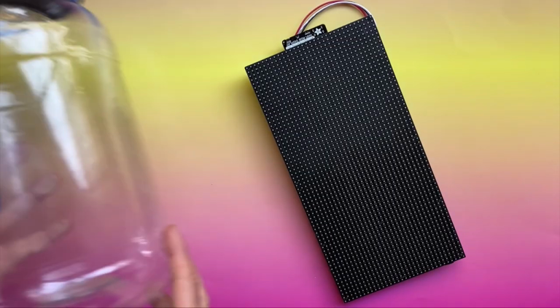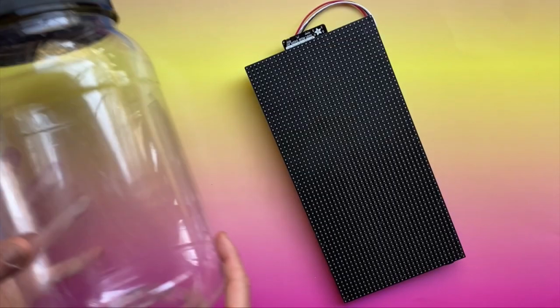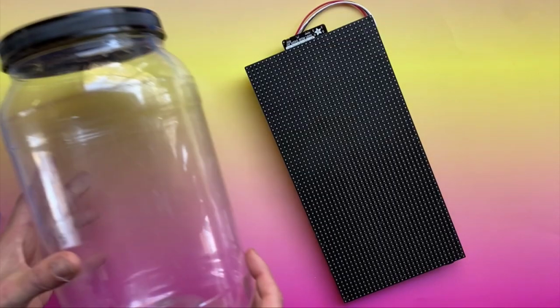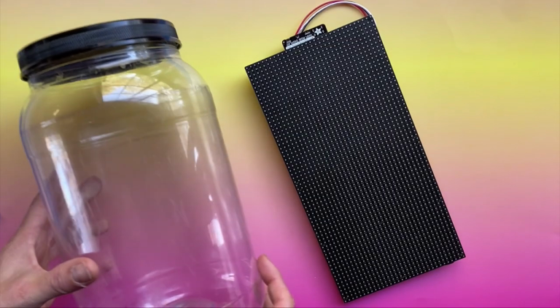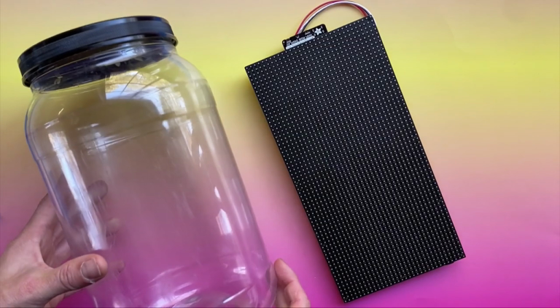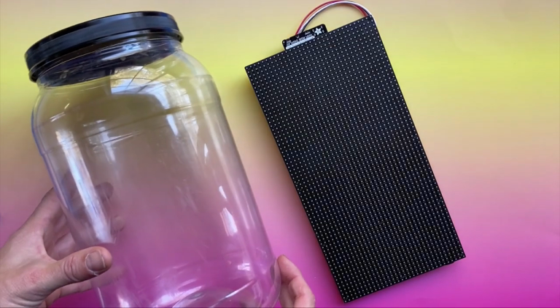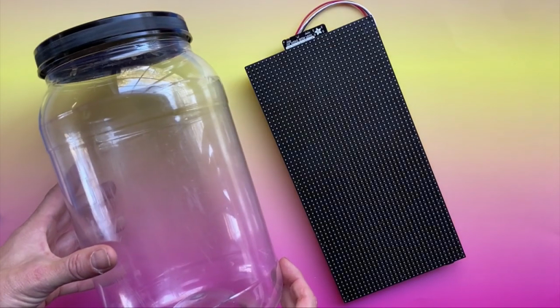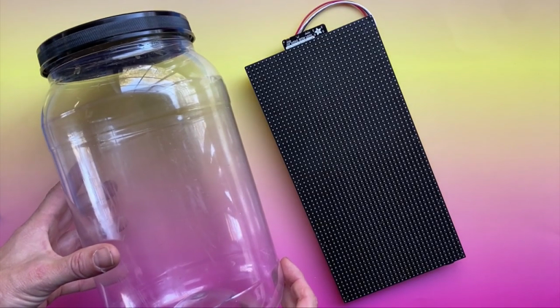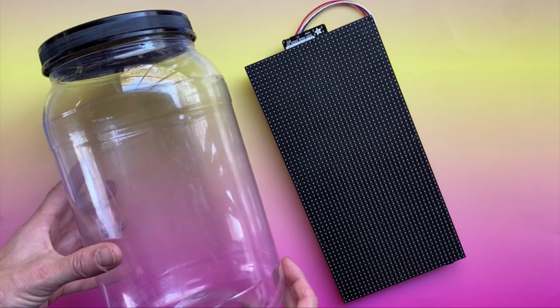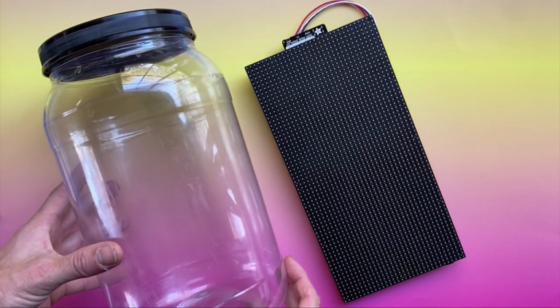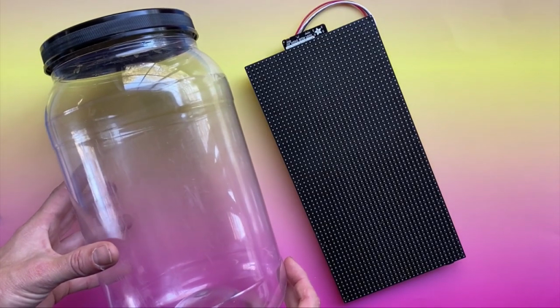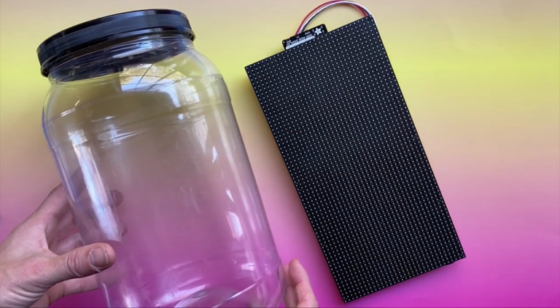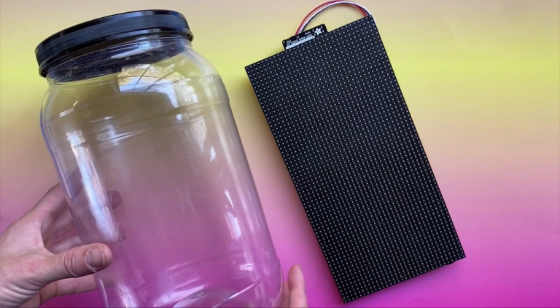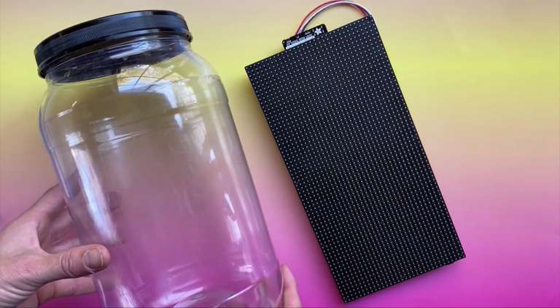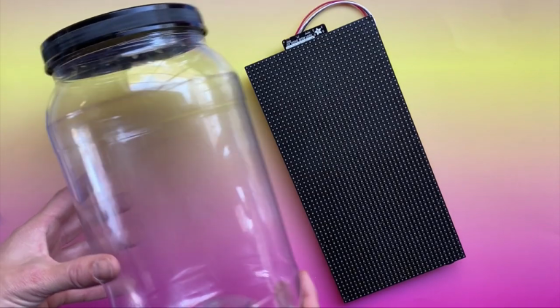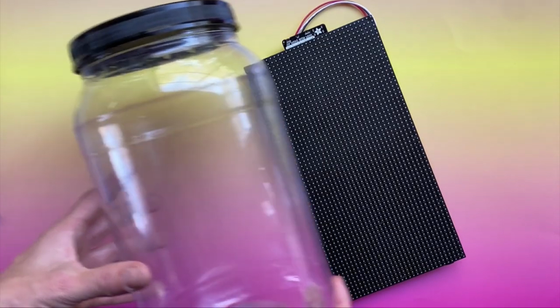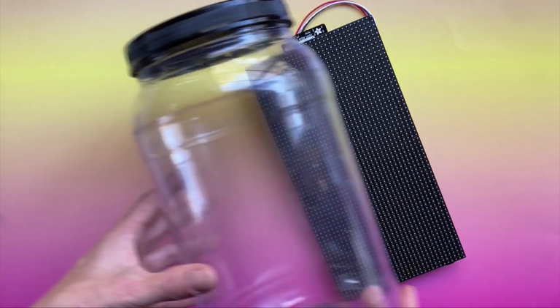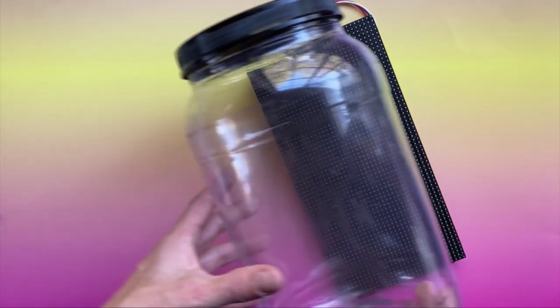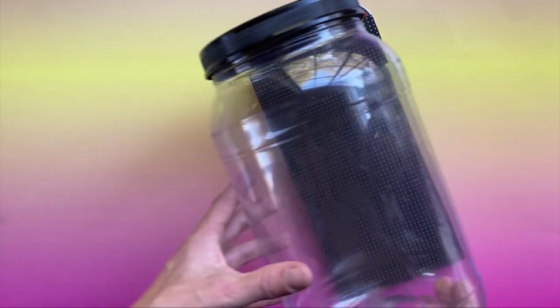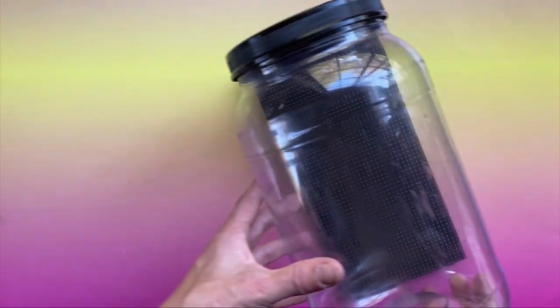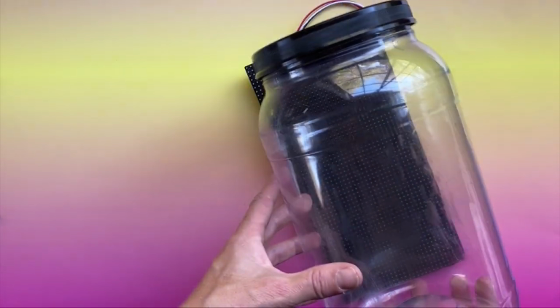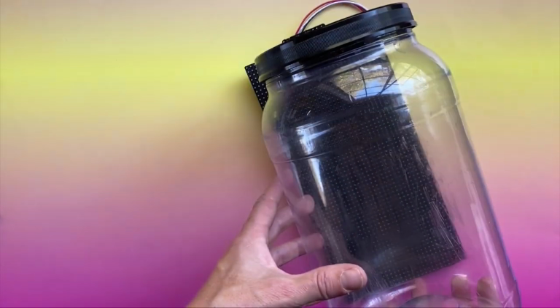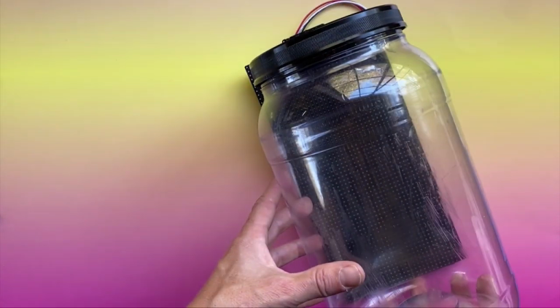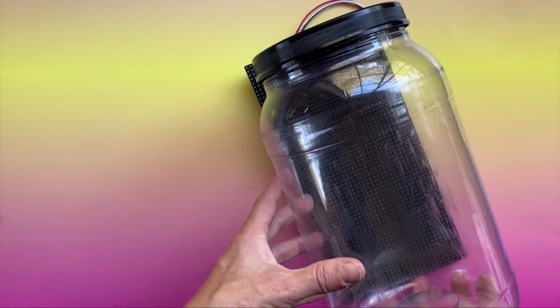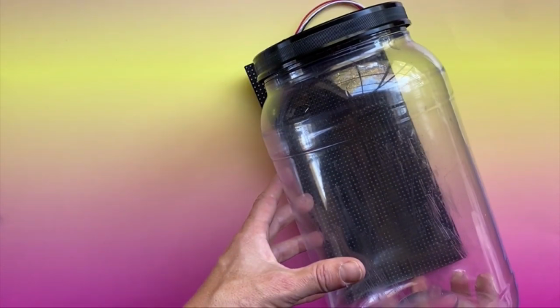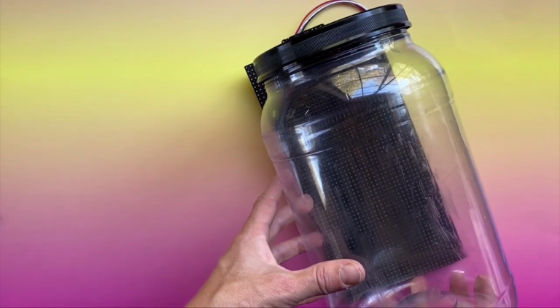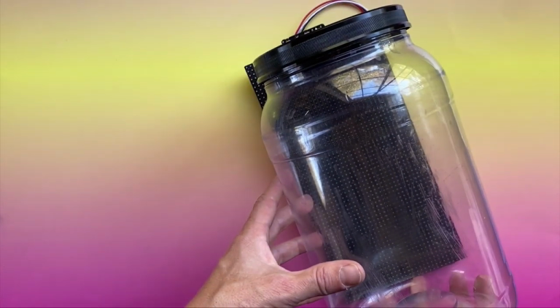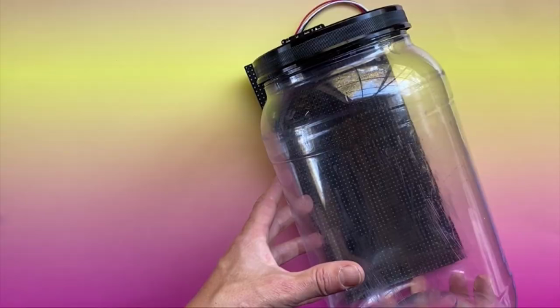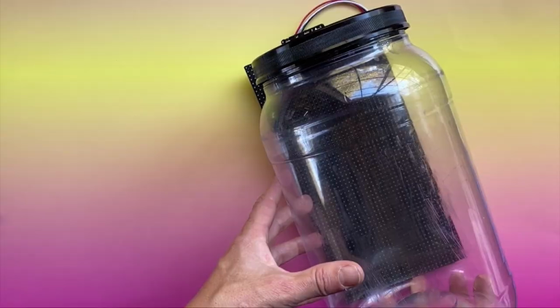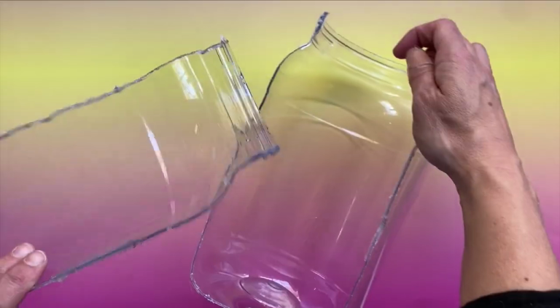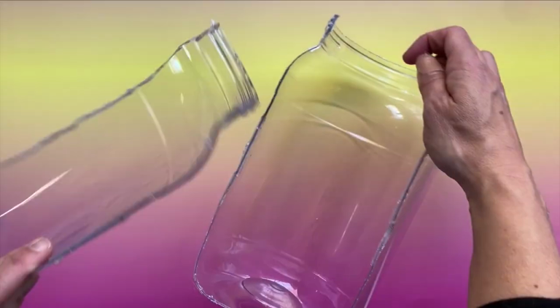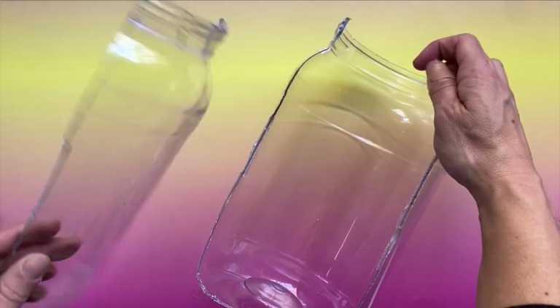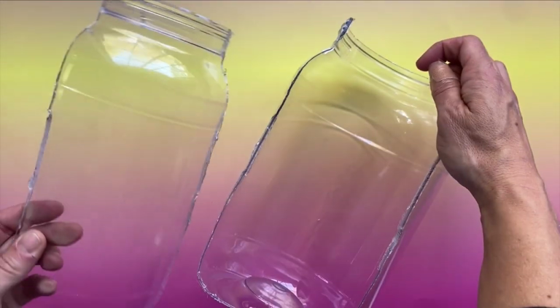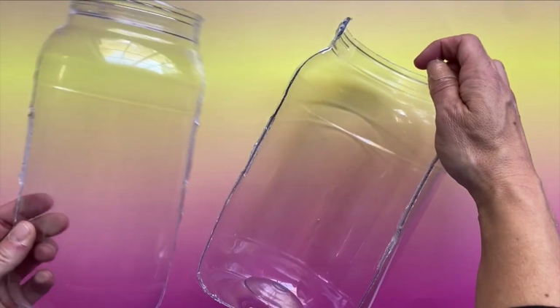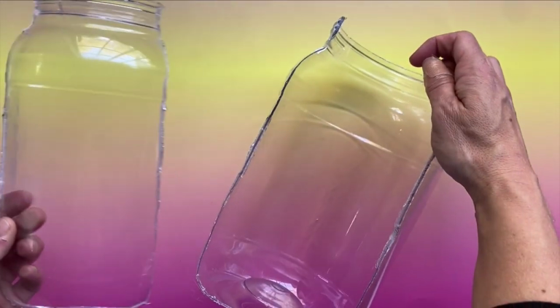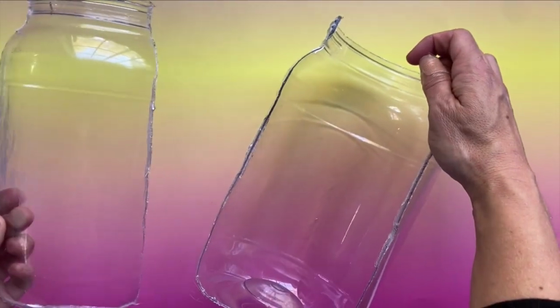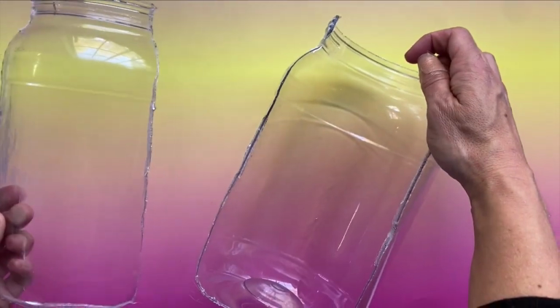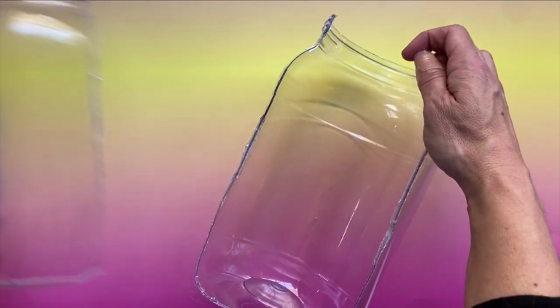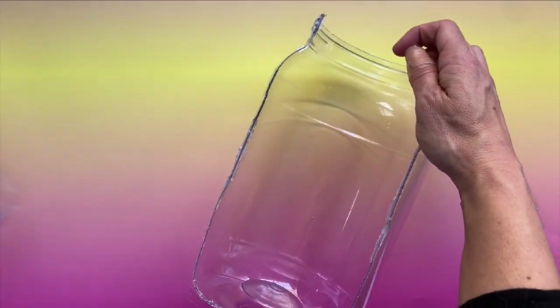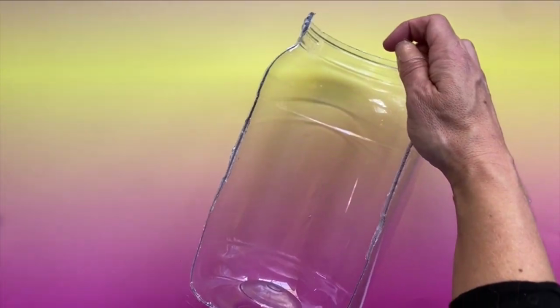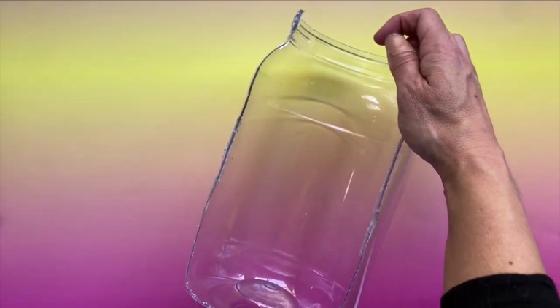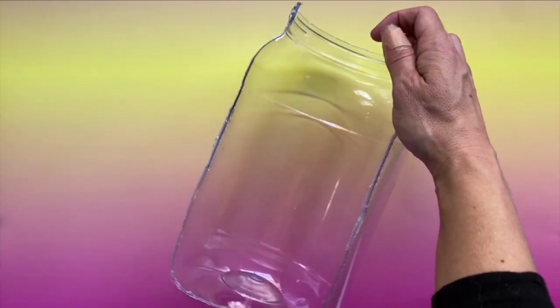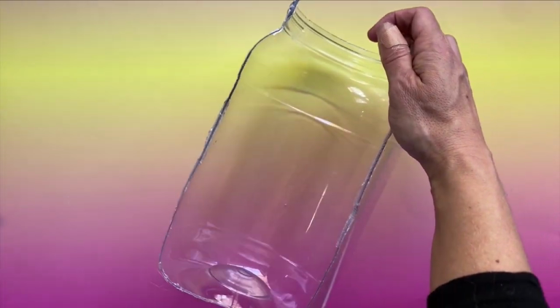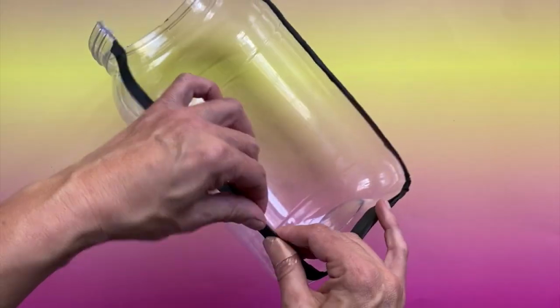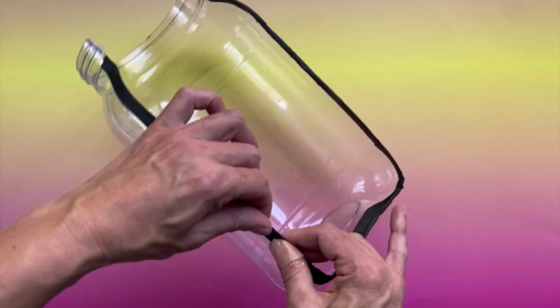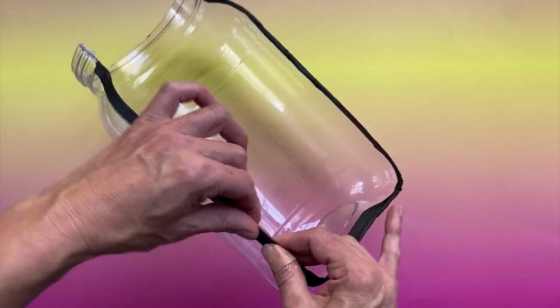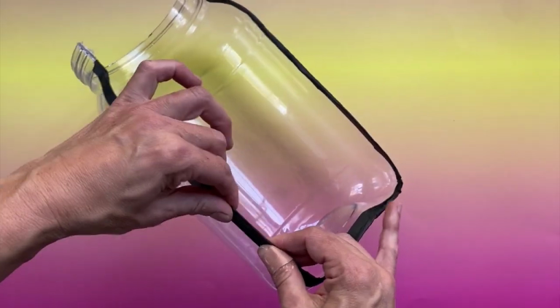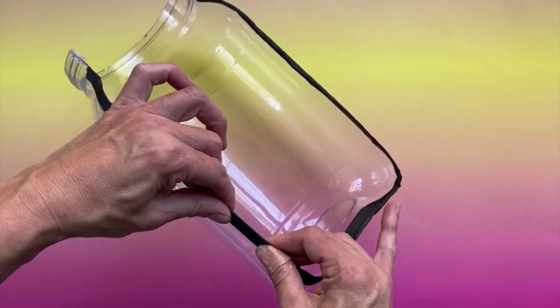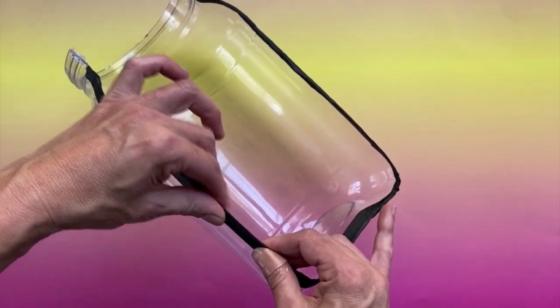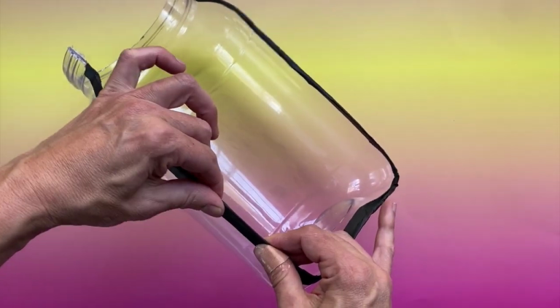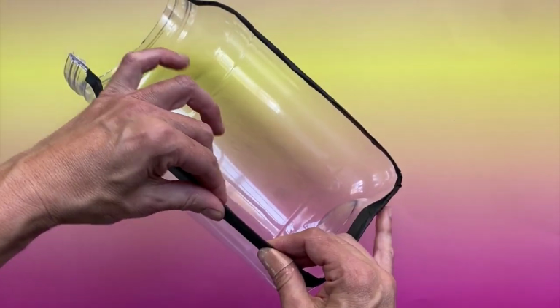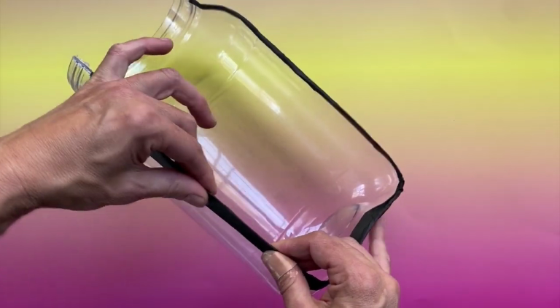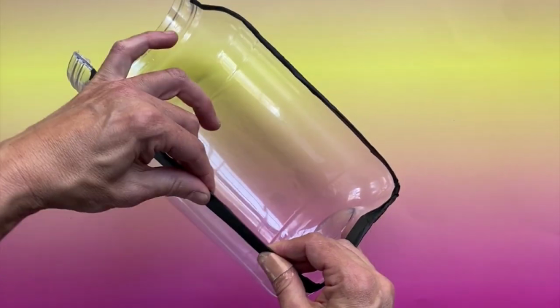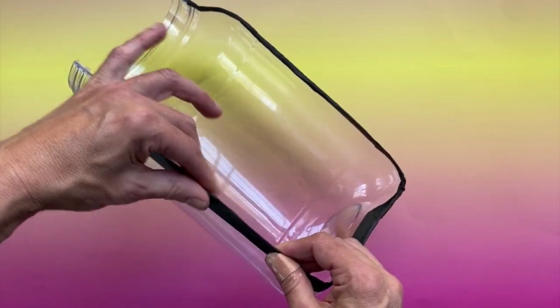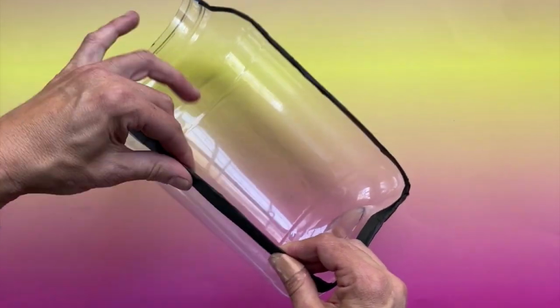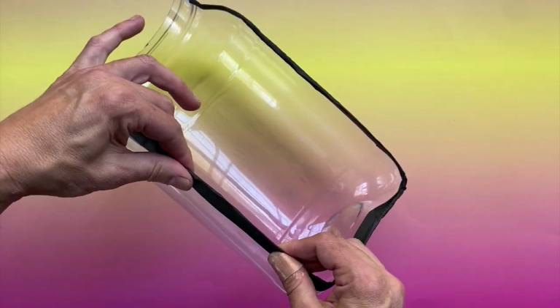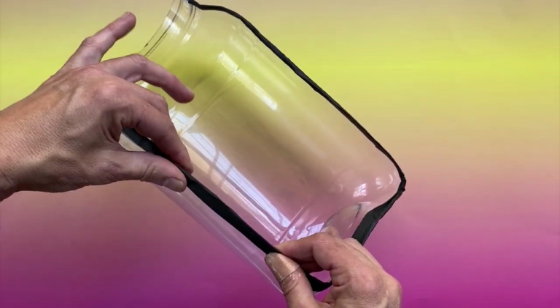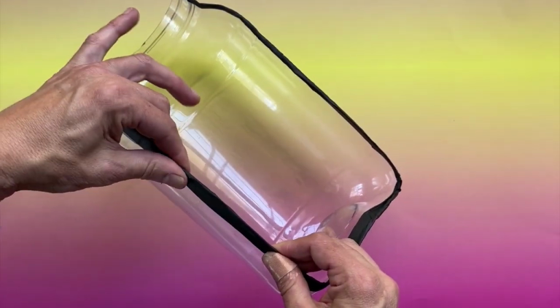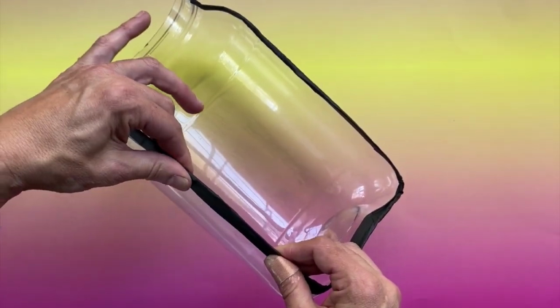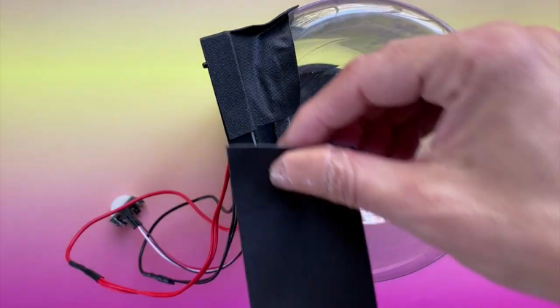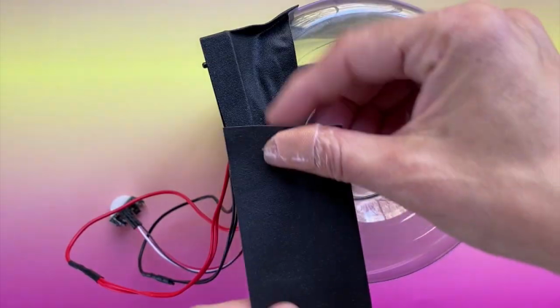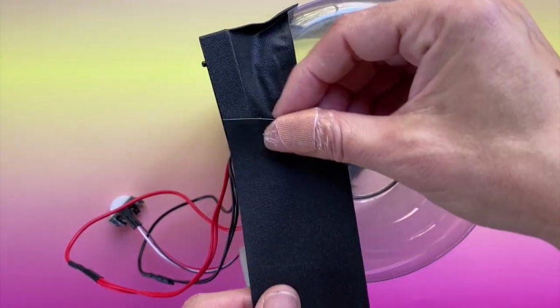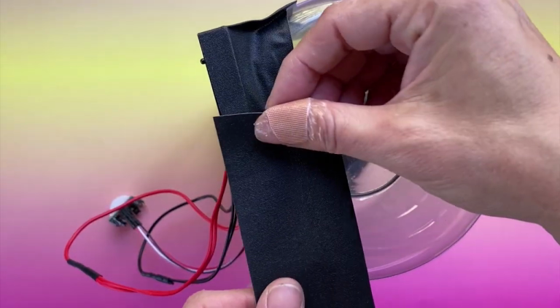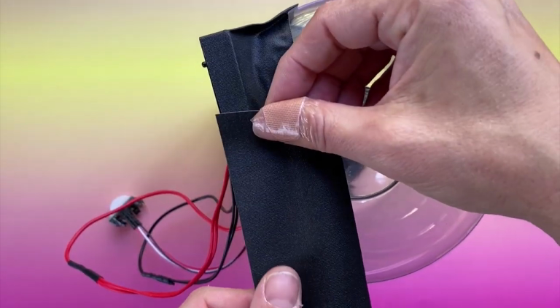Use an upcycled snack jar to collect your tips. Find one that fits well with your RGB Matrix — Adafruit has lots of sizes available.